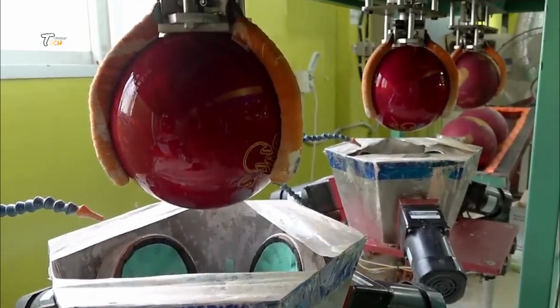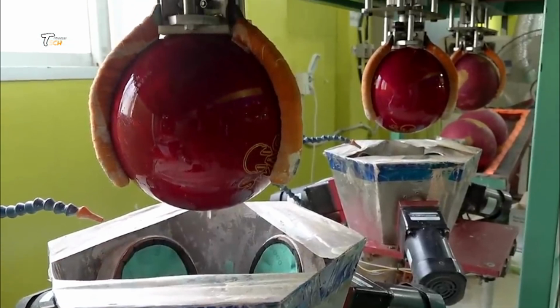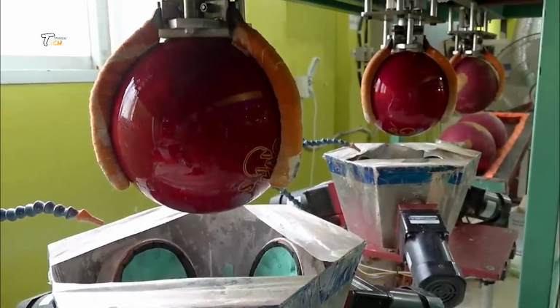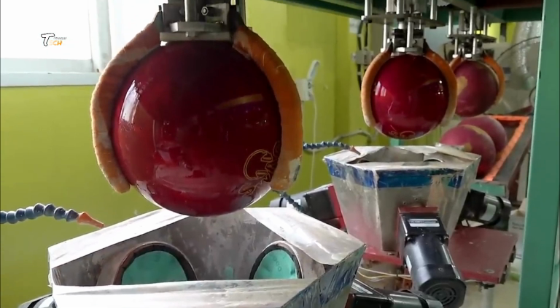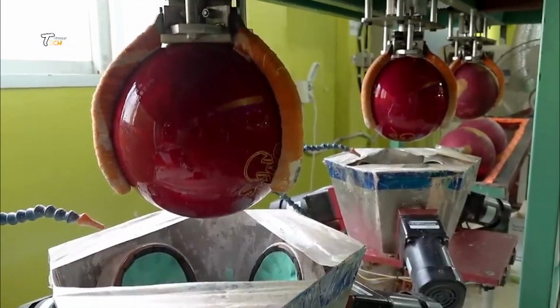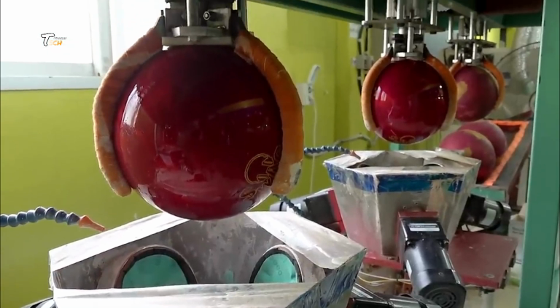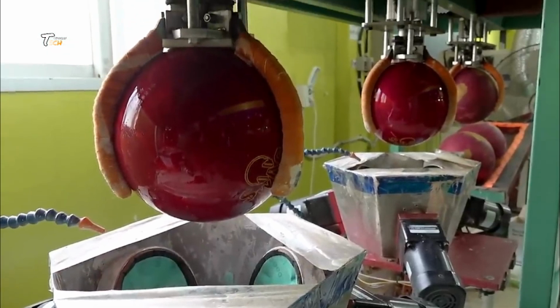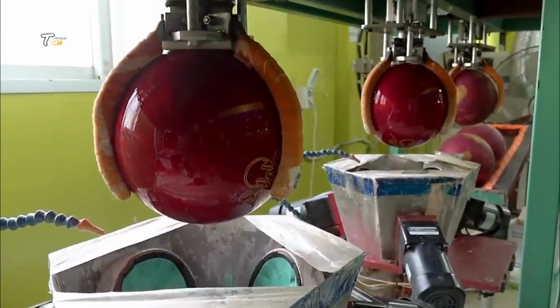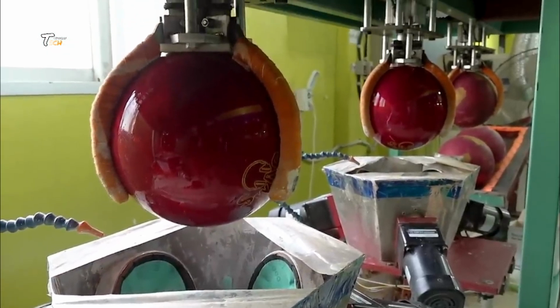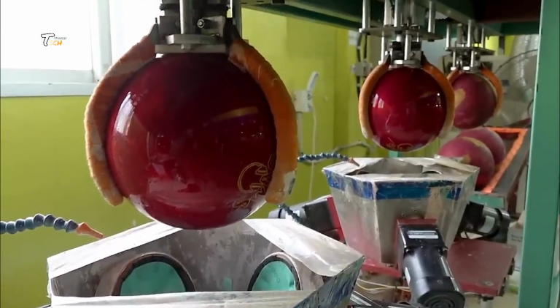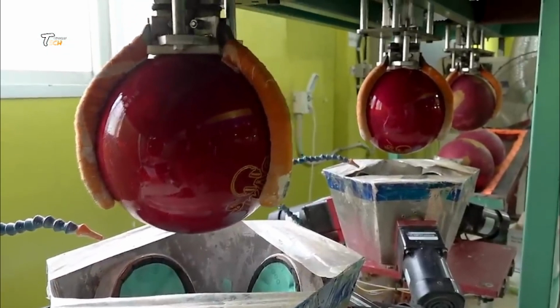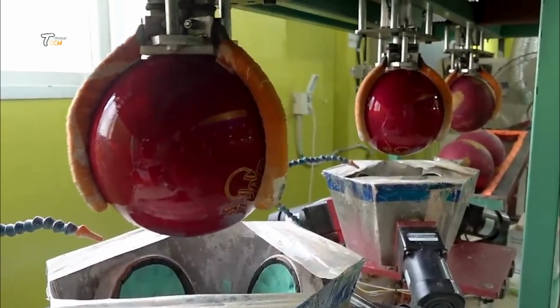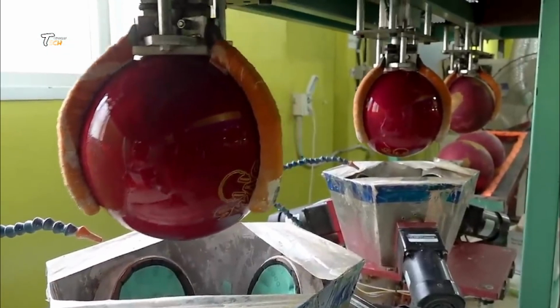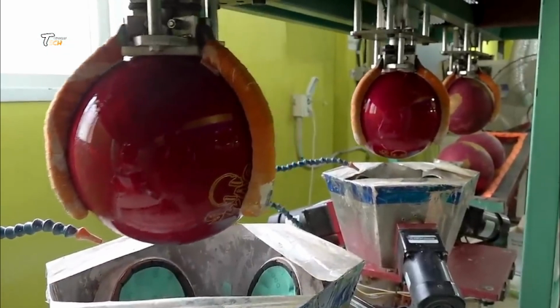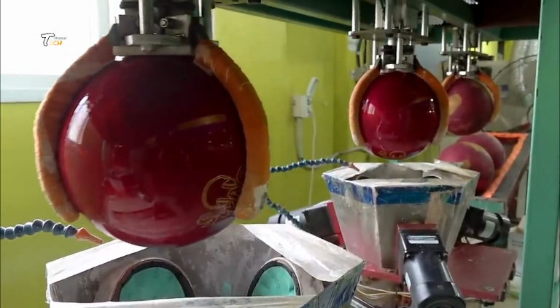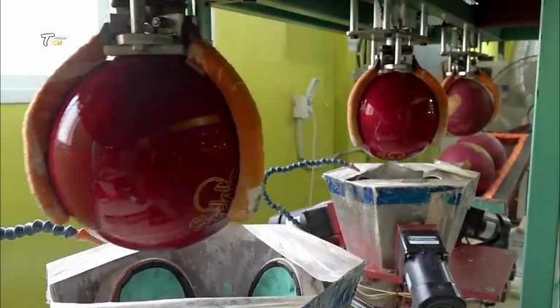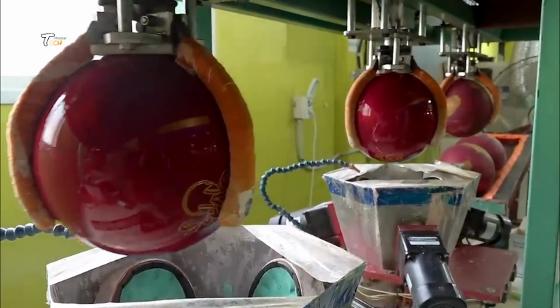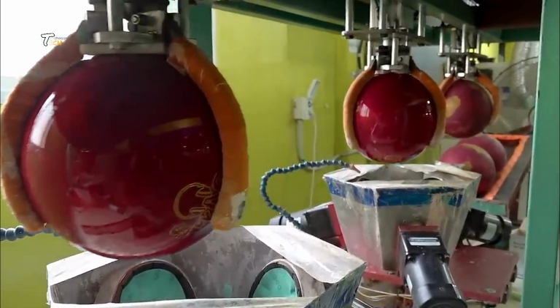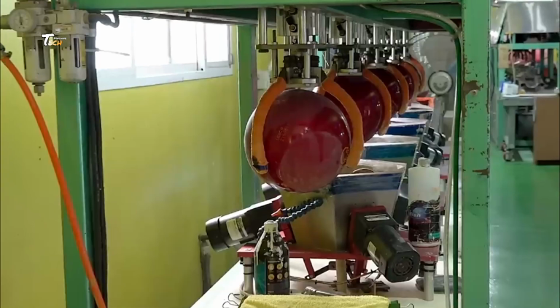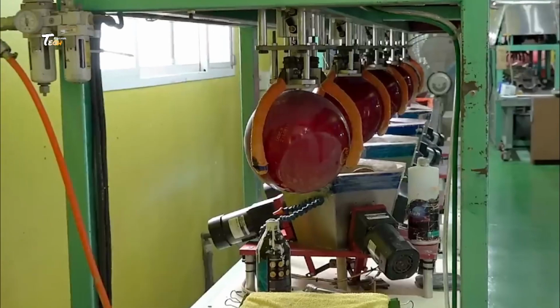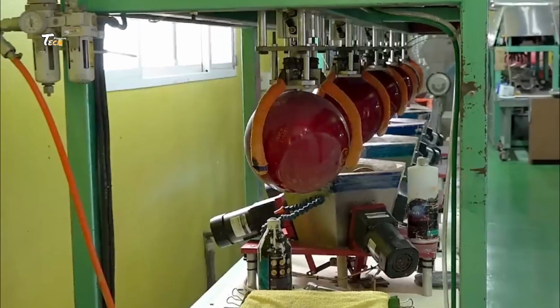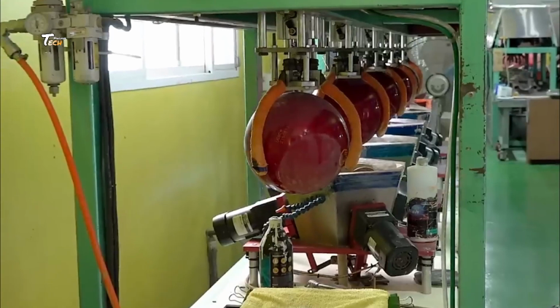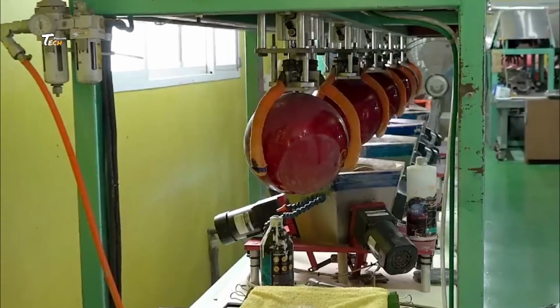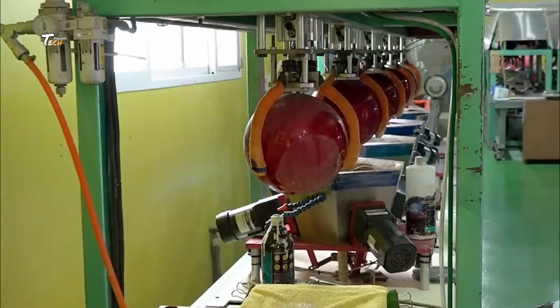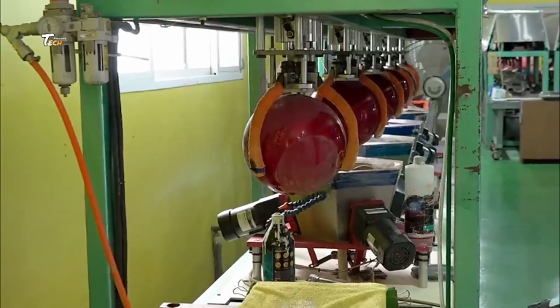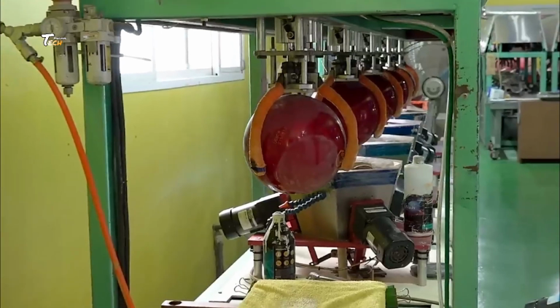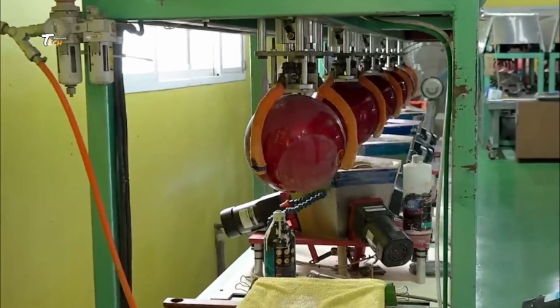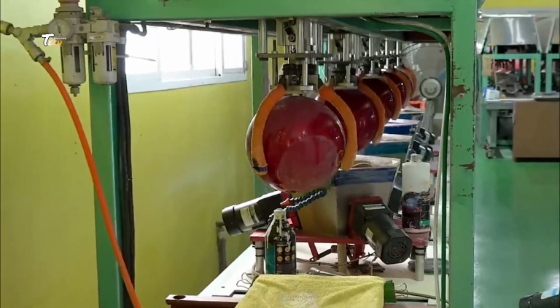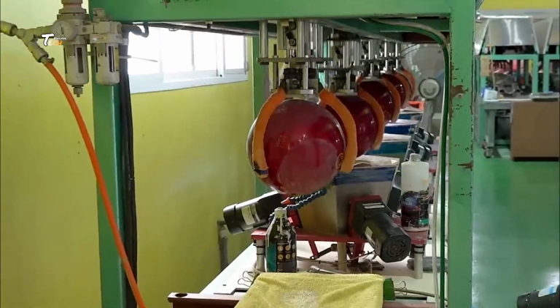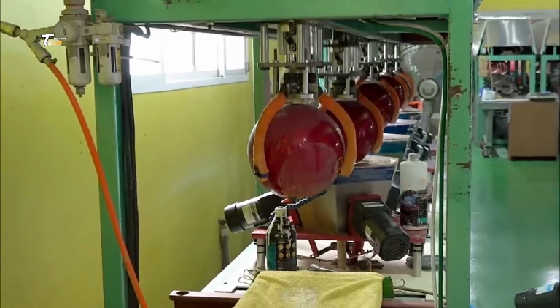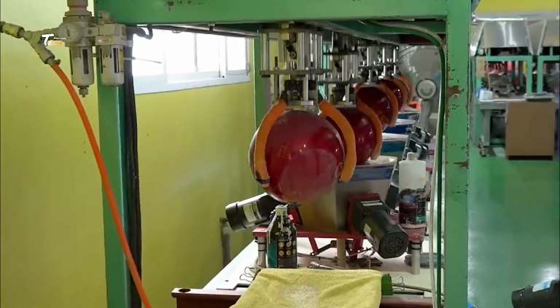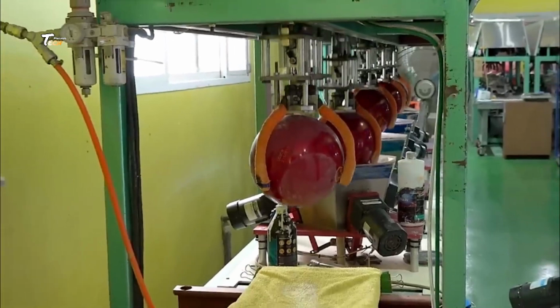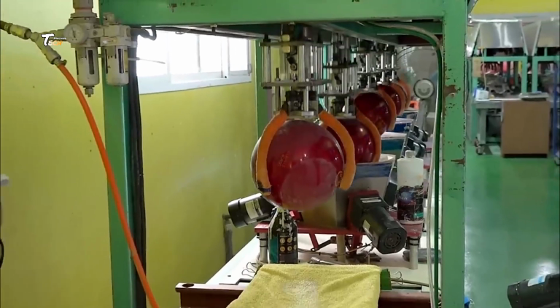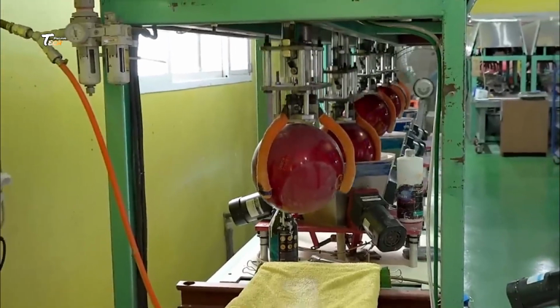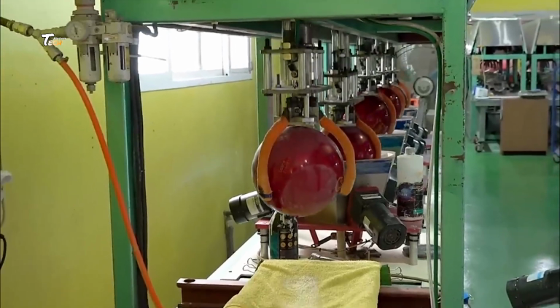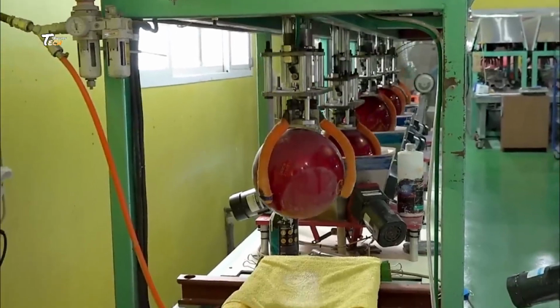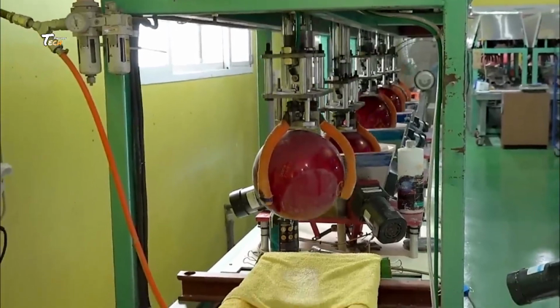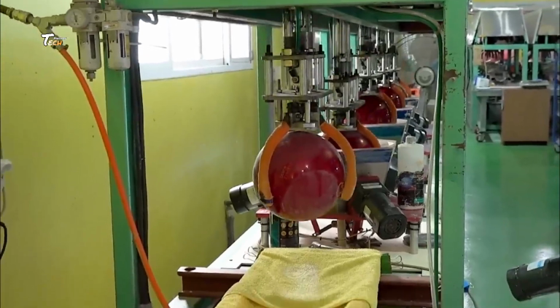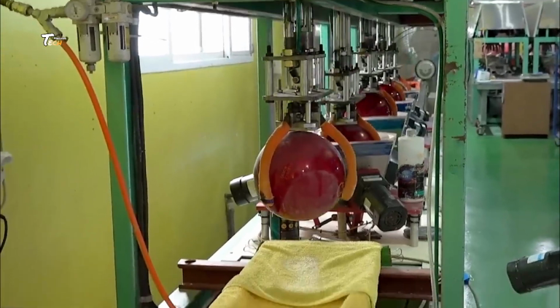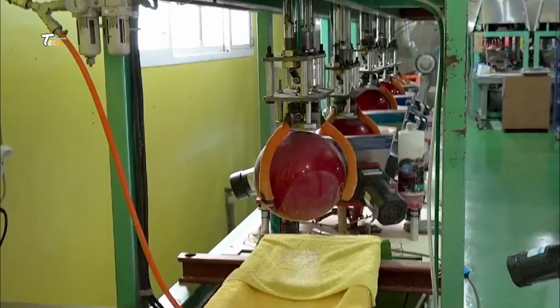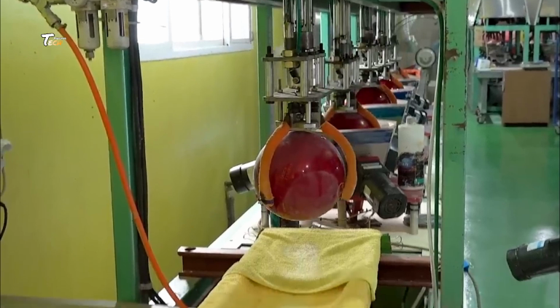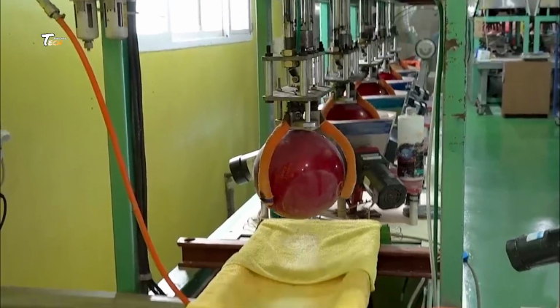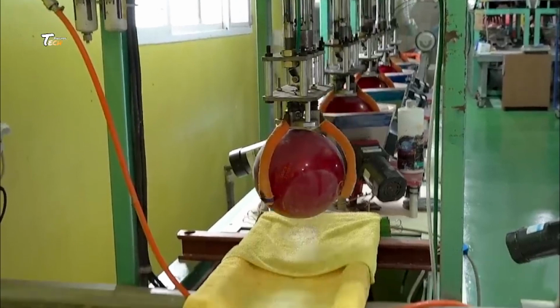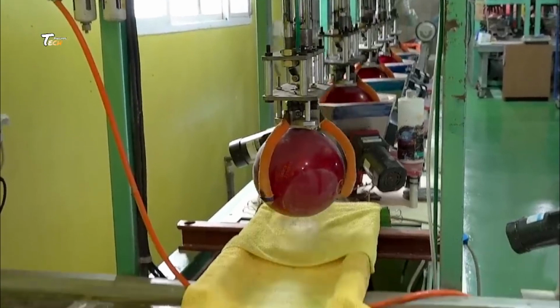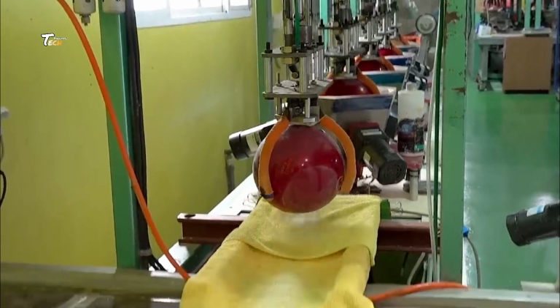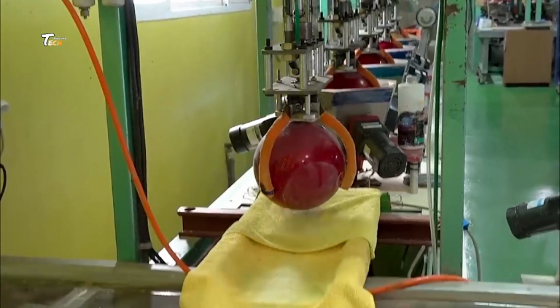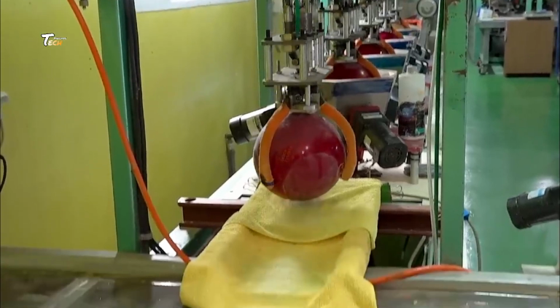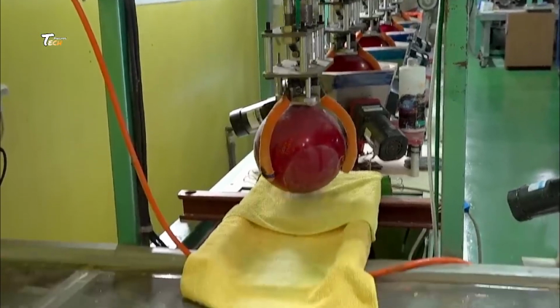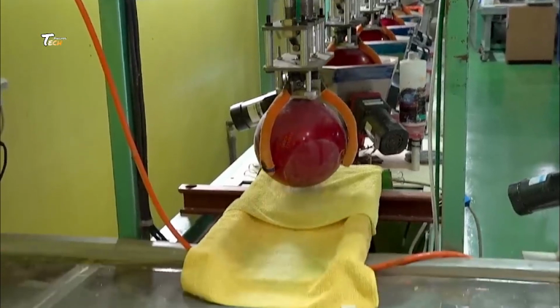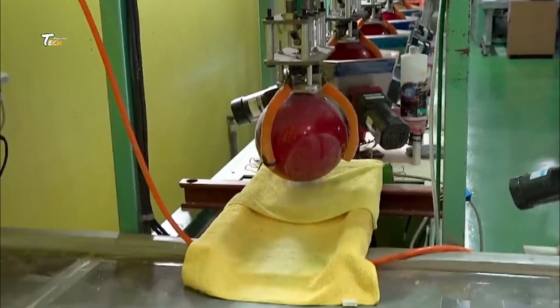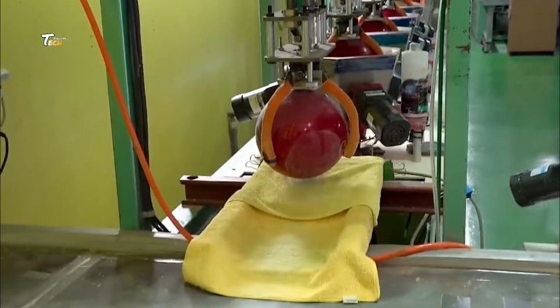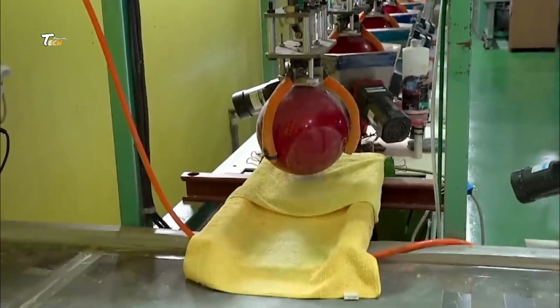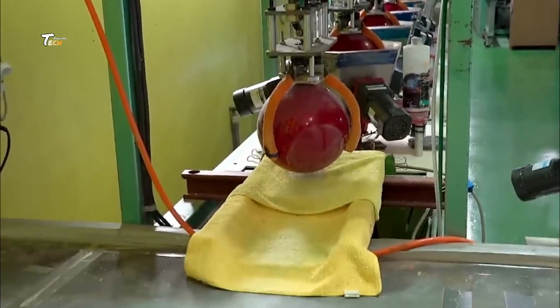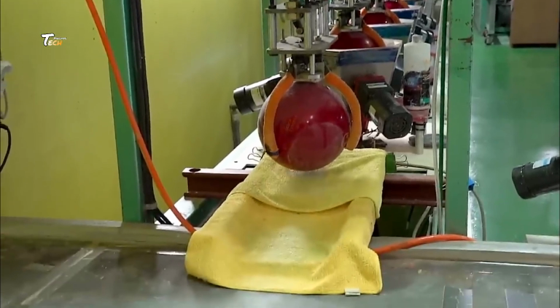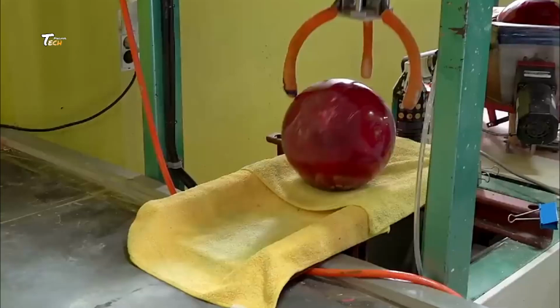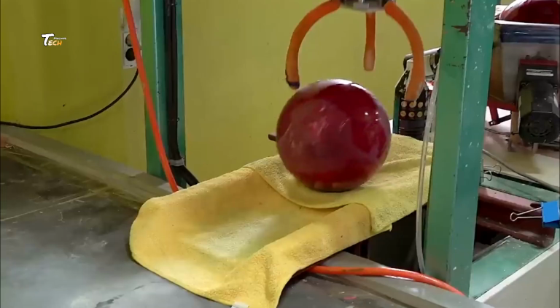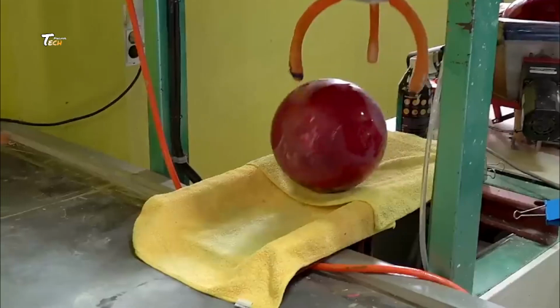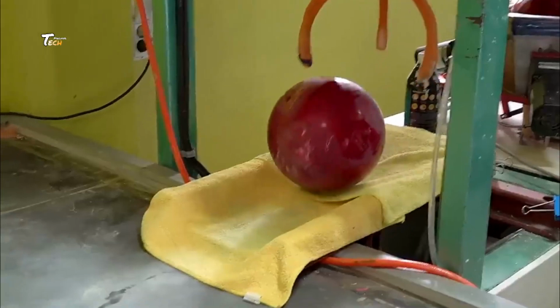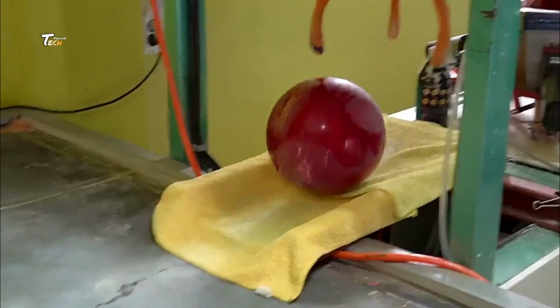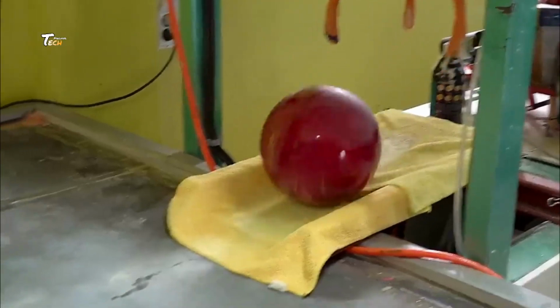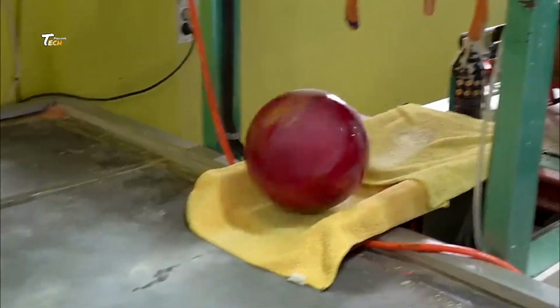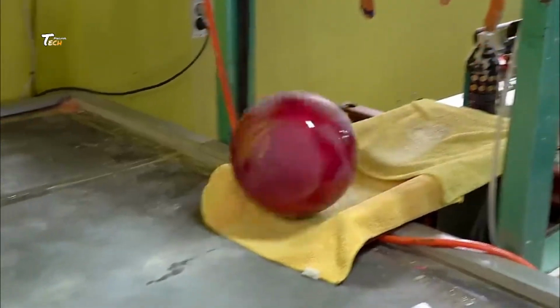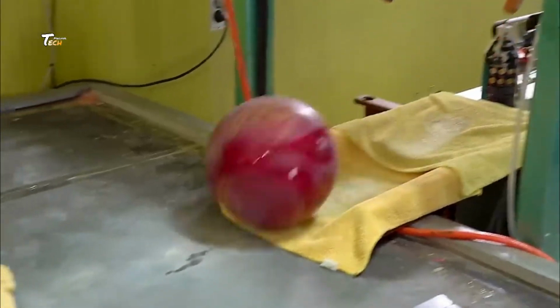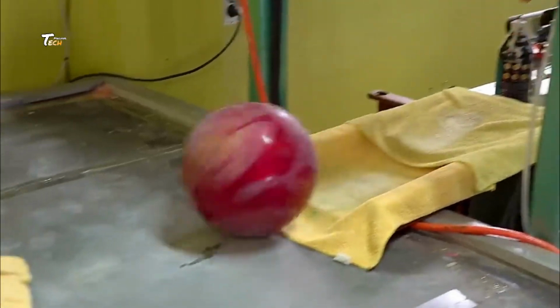Our journey begins here, at one of the top bowling ball manufacturing plants in the world. Let's head inside.